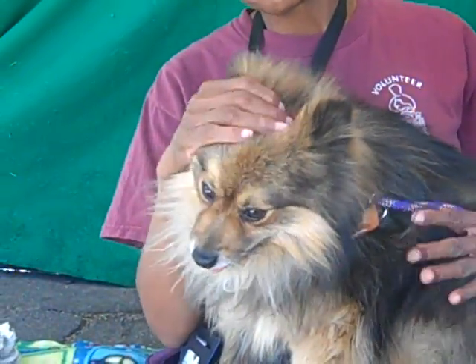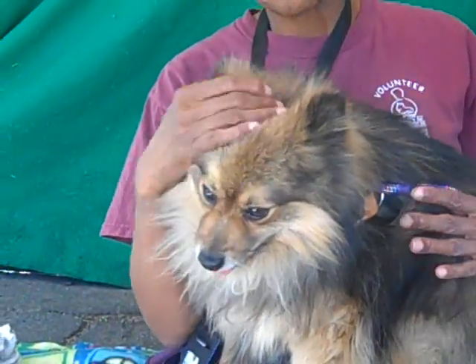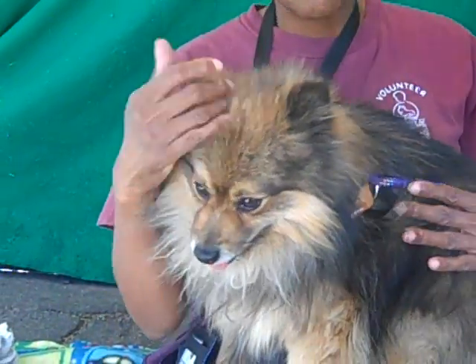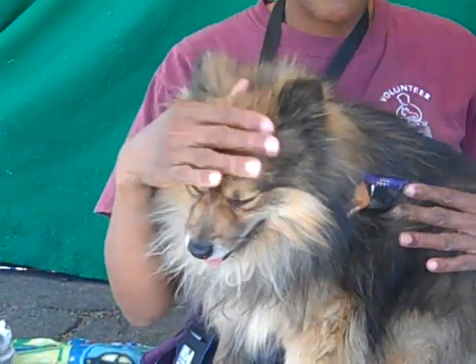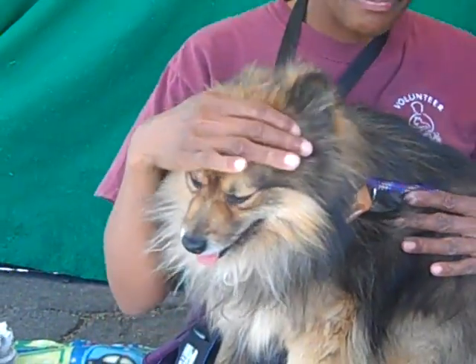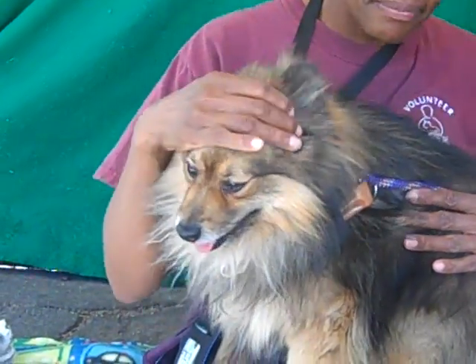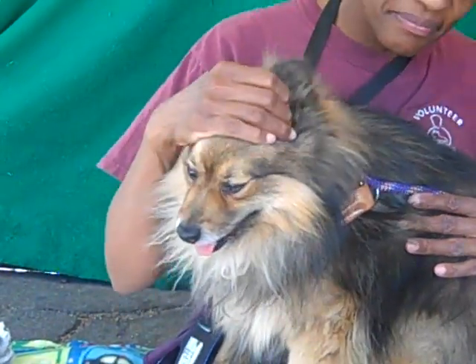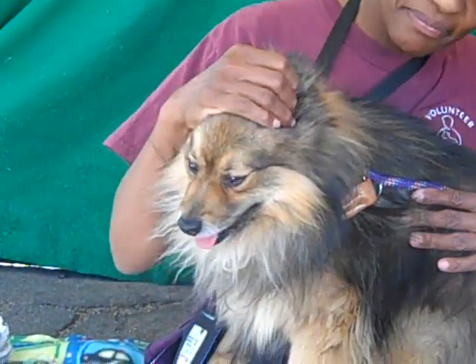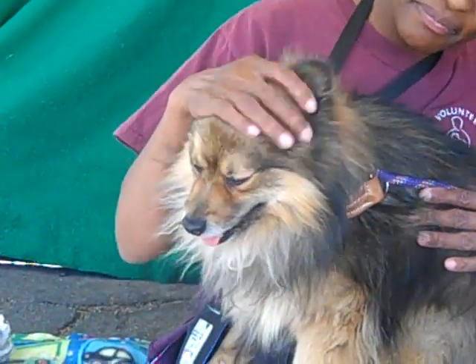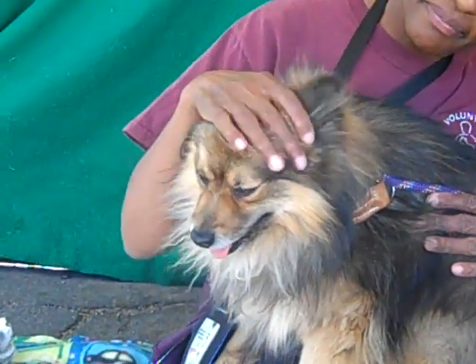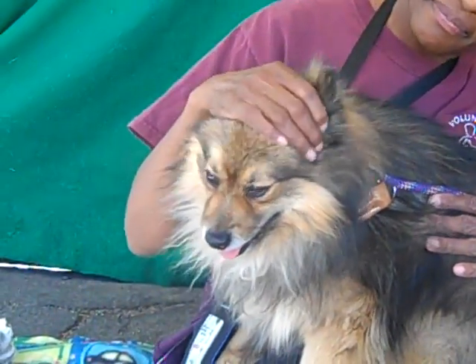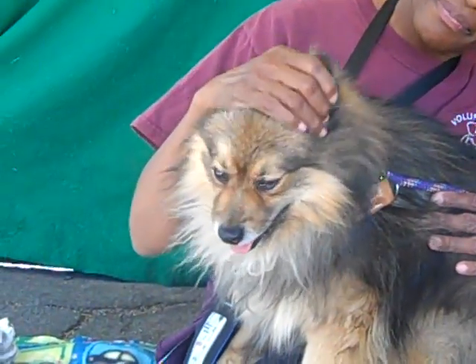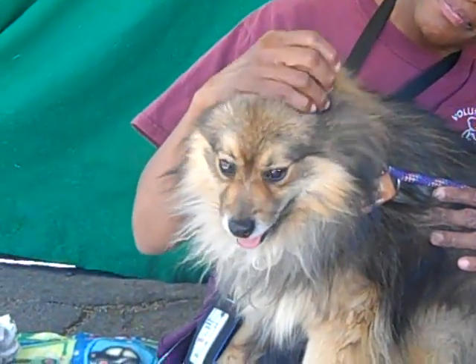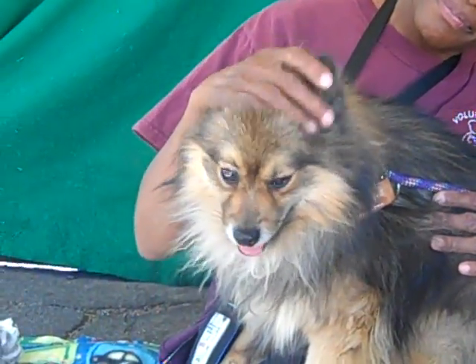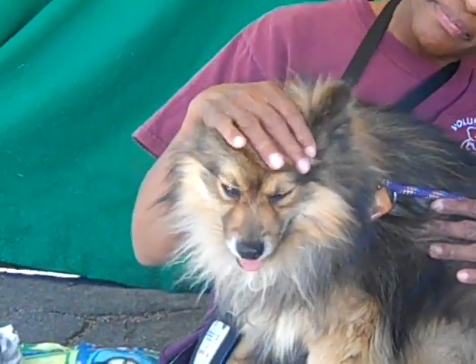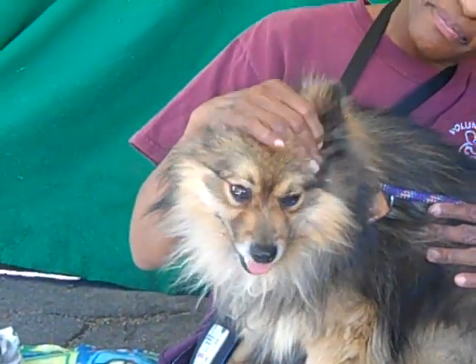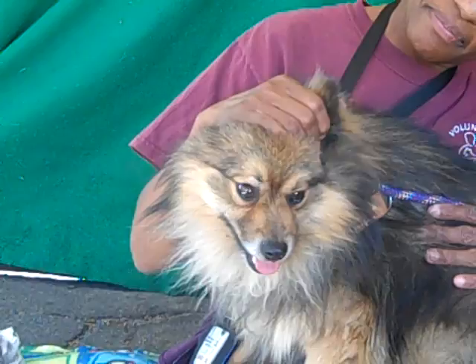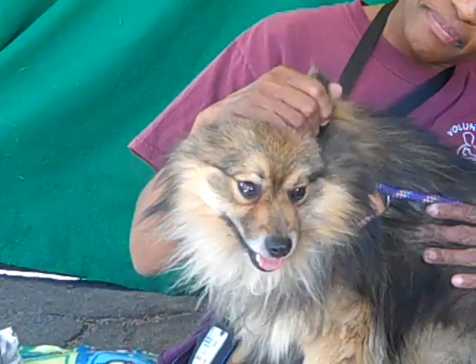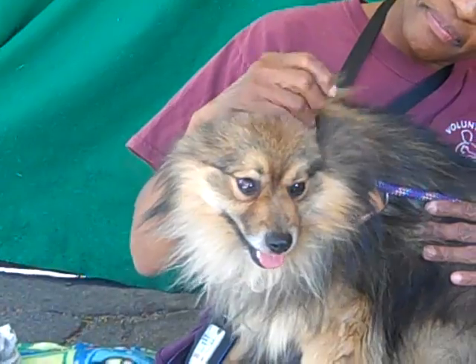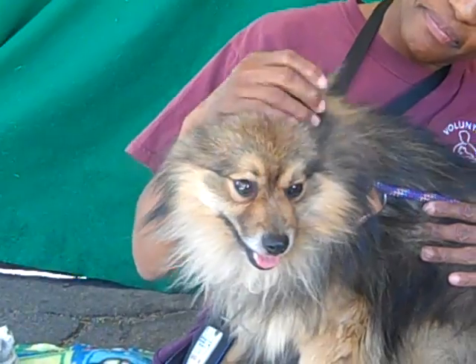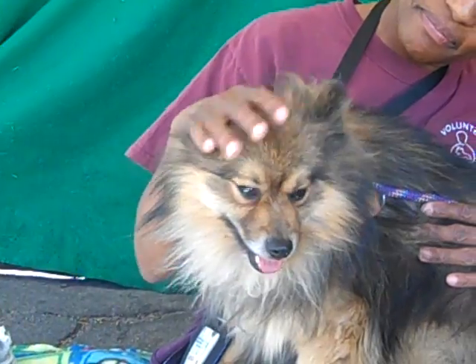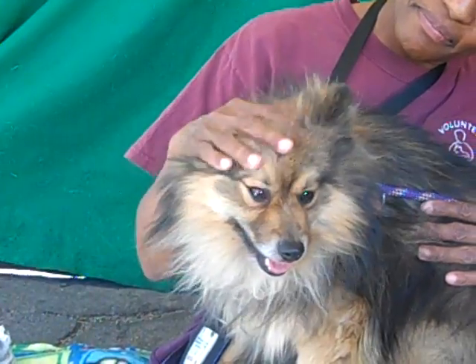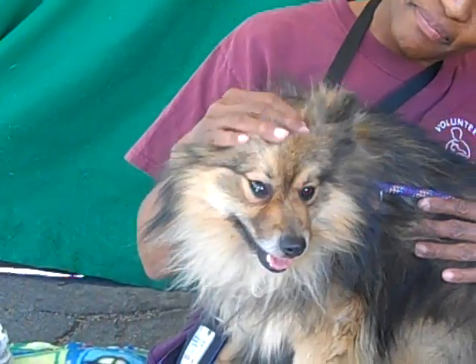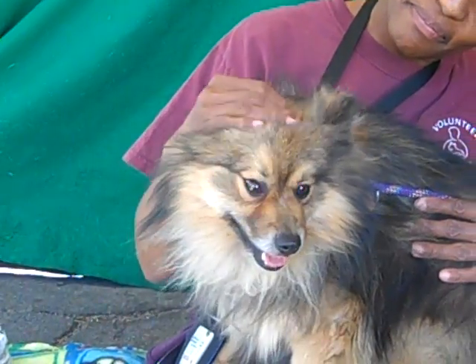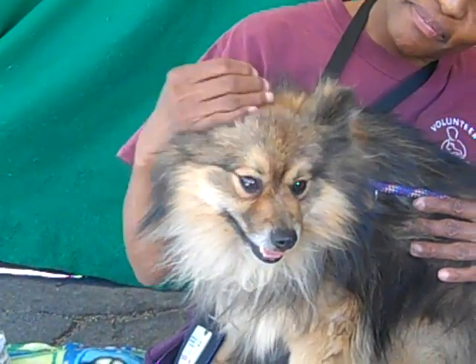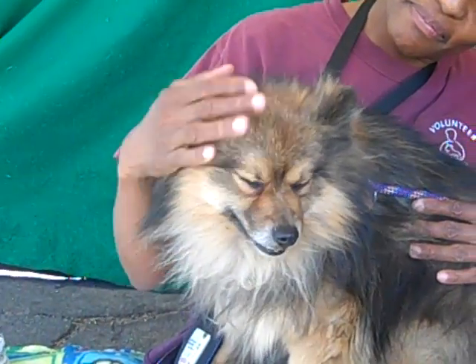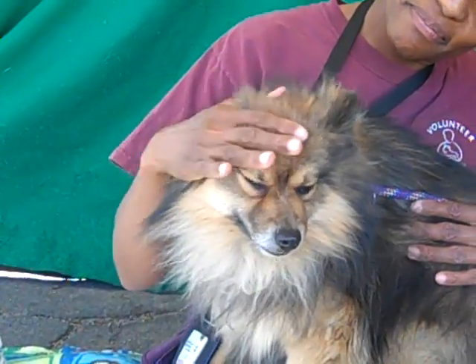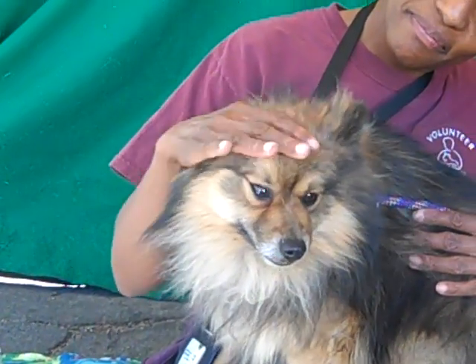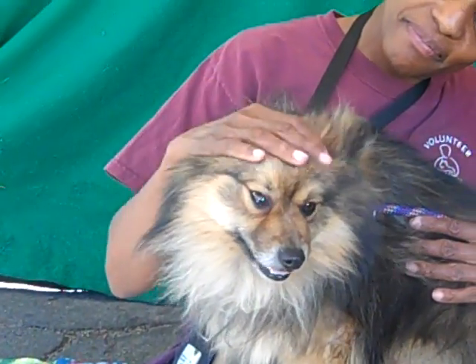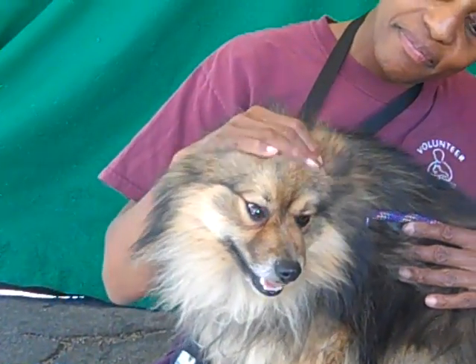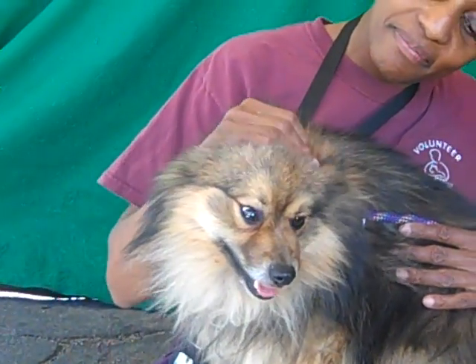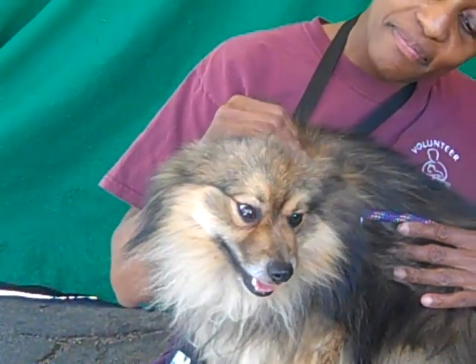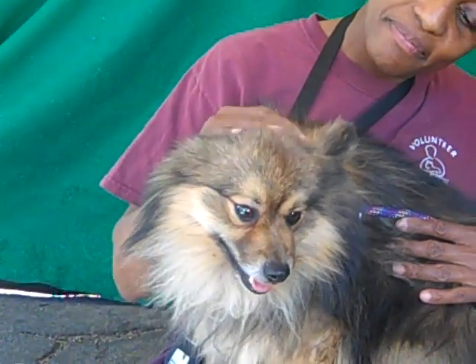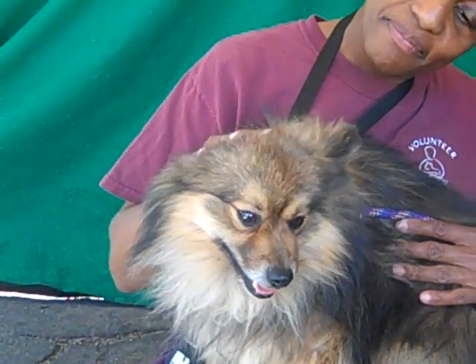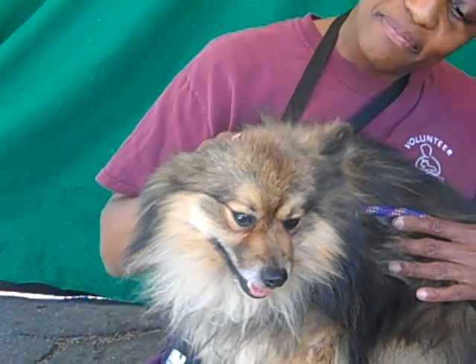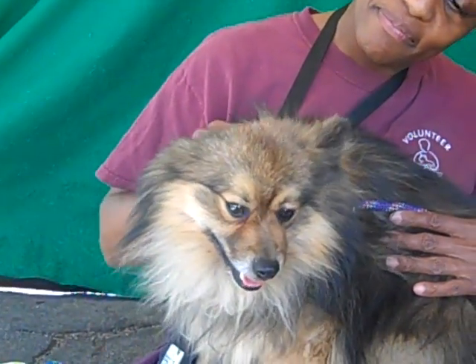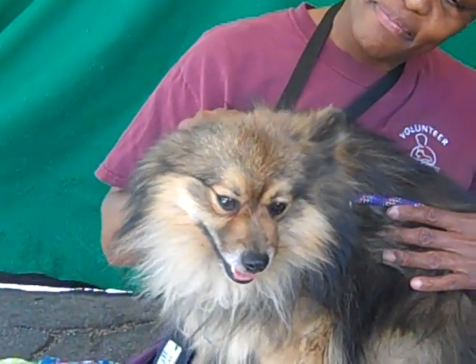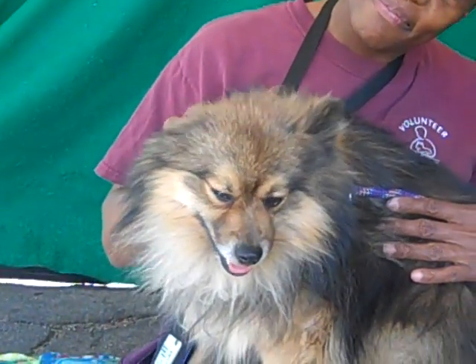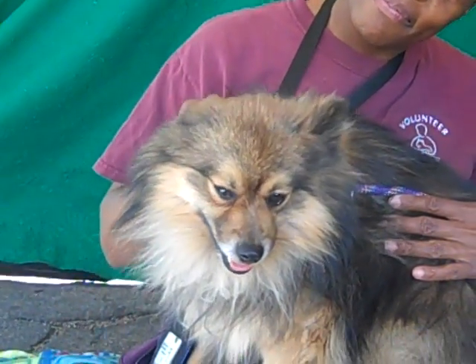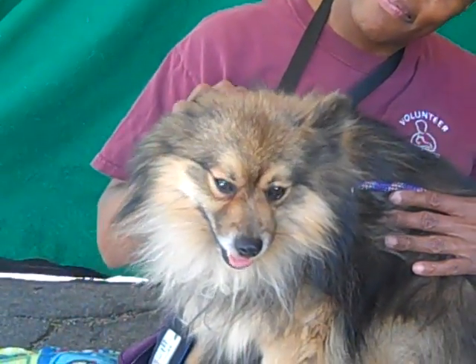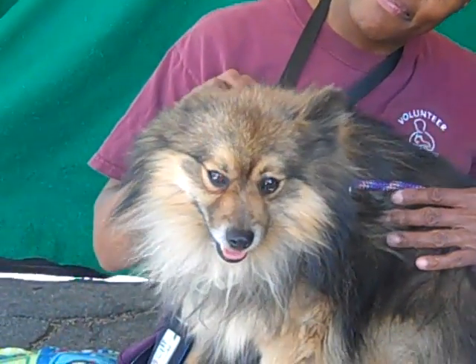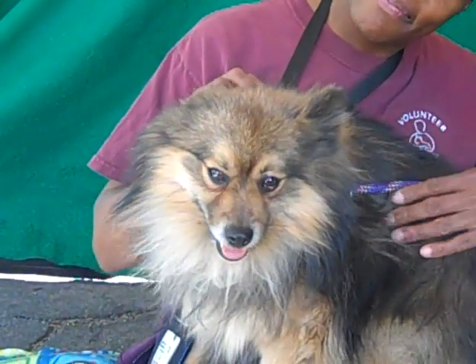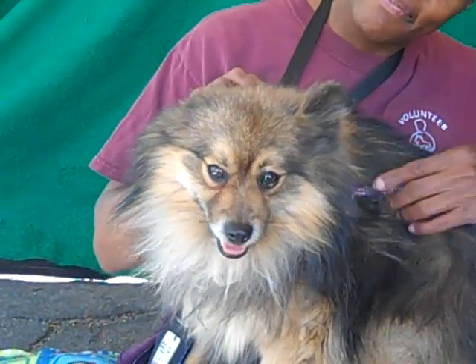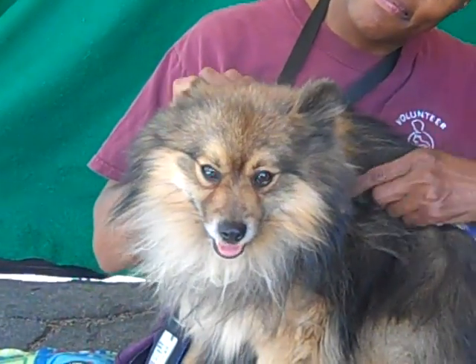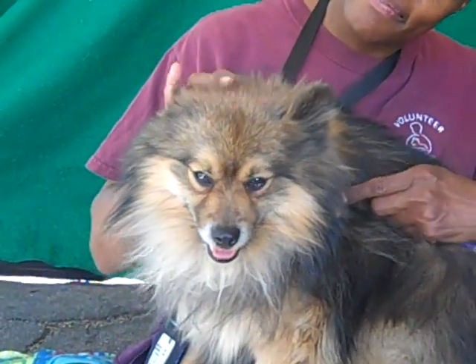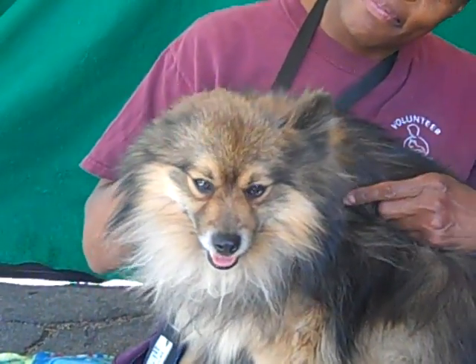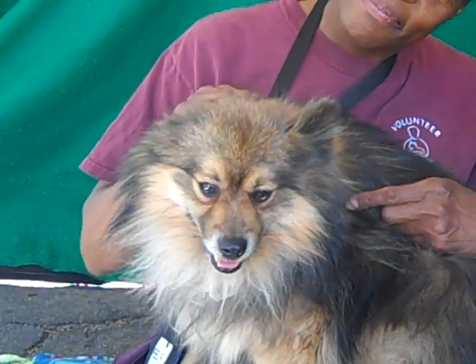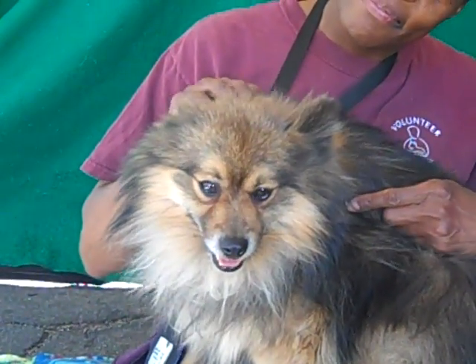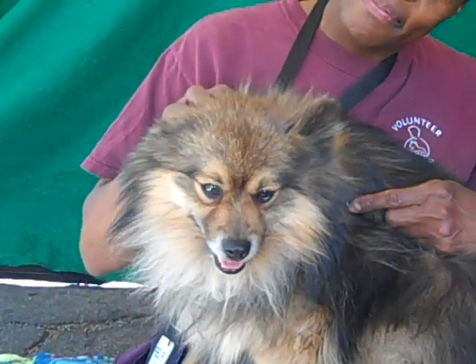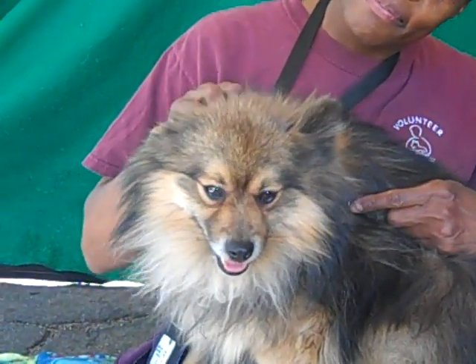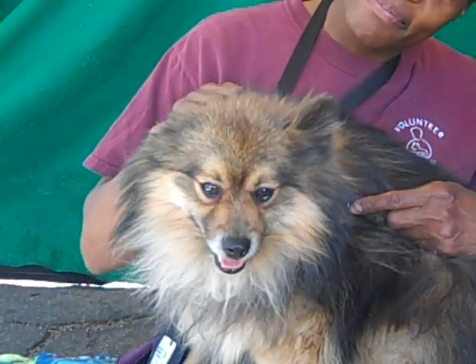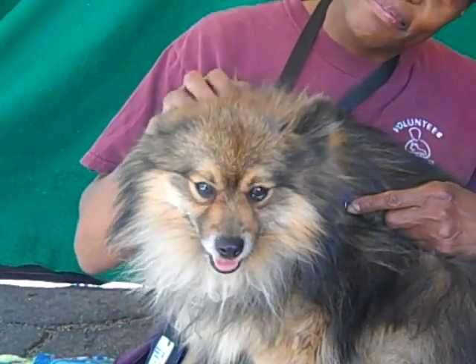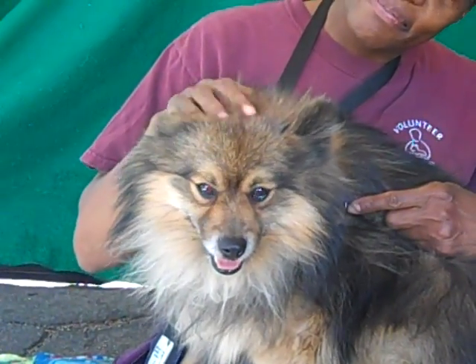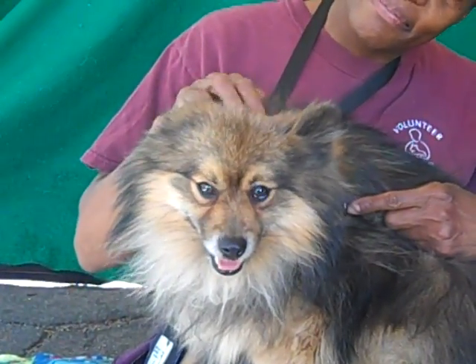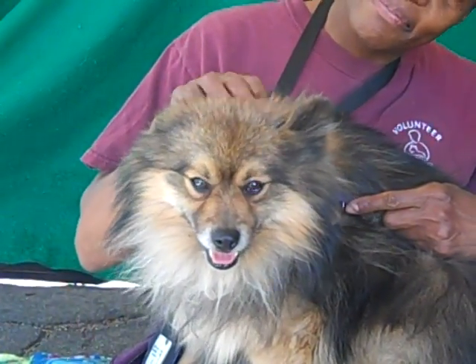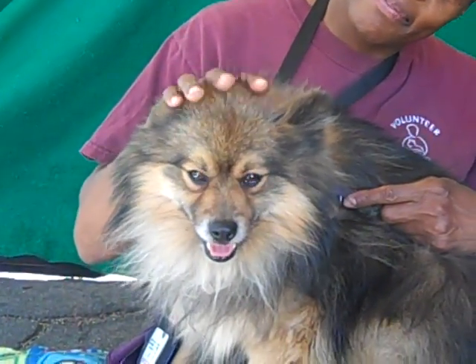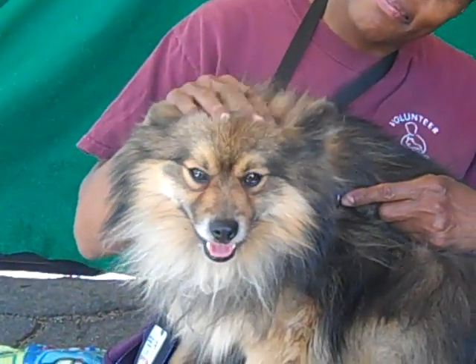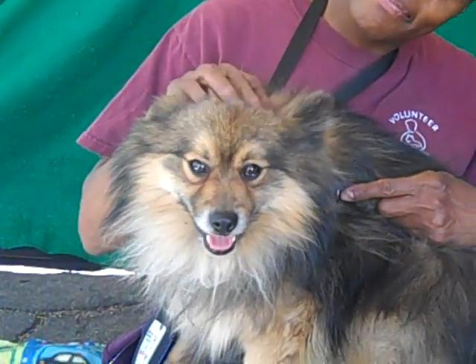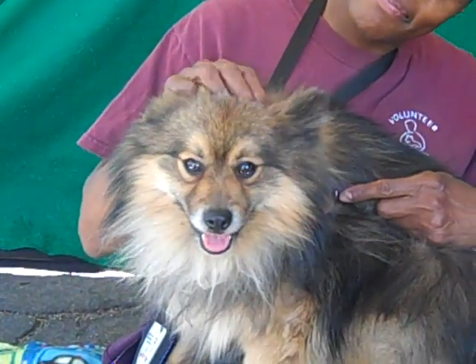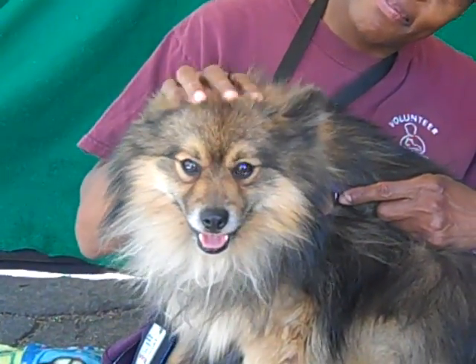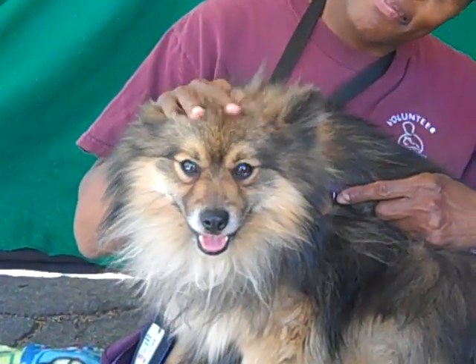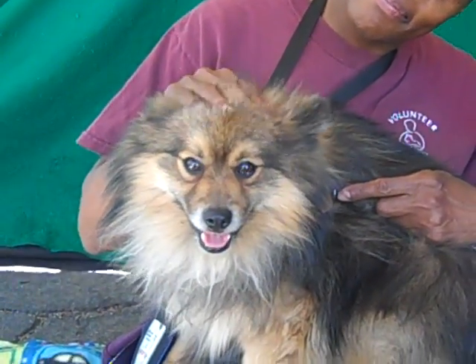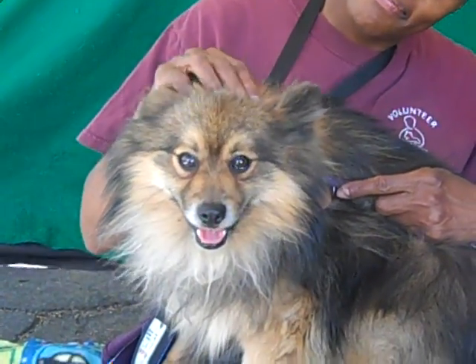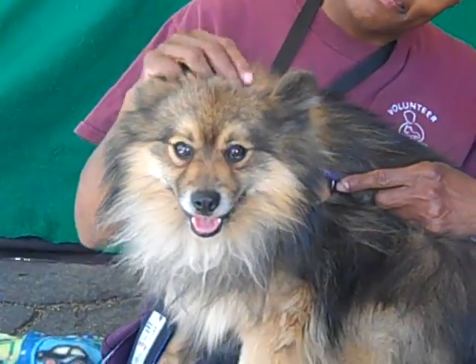He loves to be petted. He'll be a great lapdog for new families, older families, also individuals.